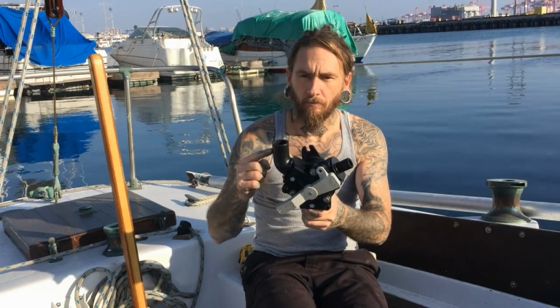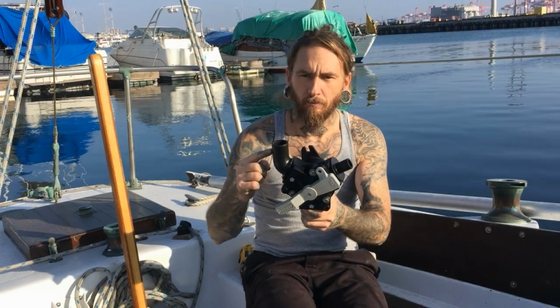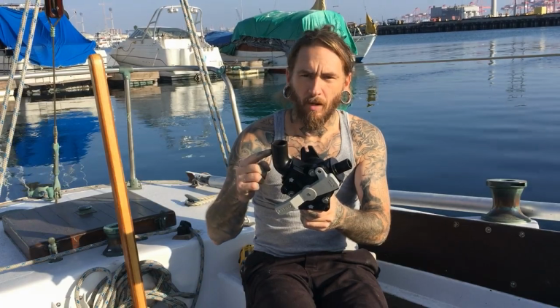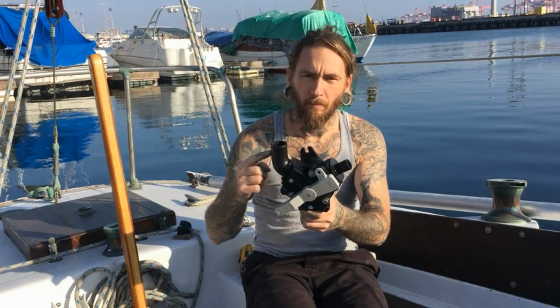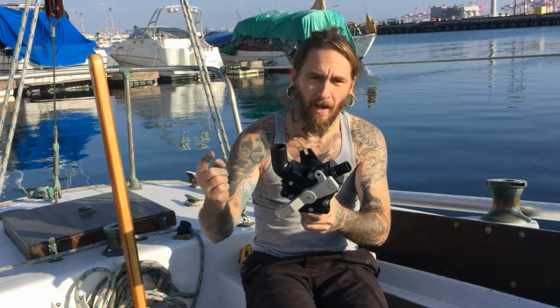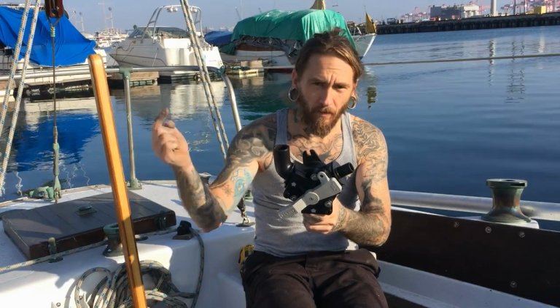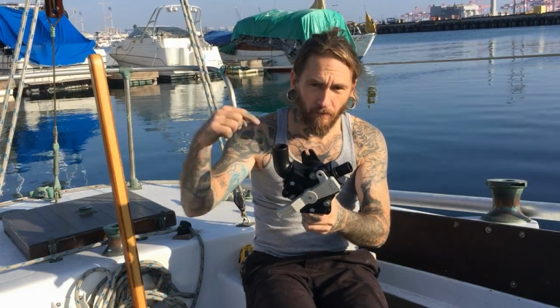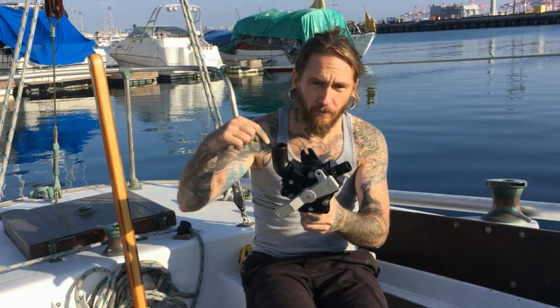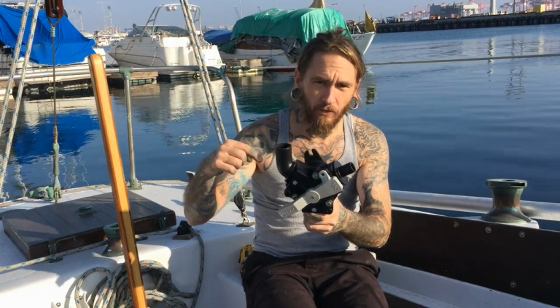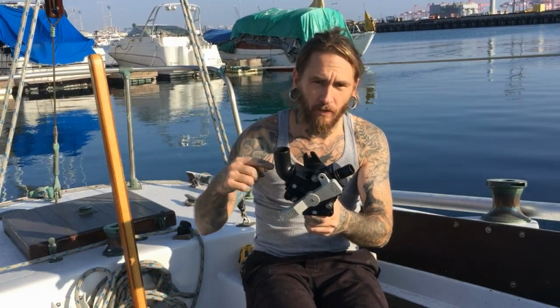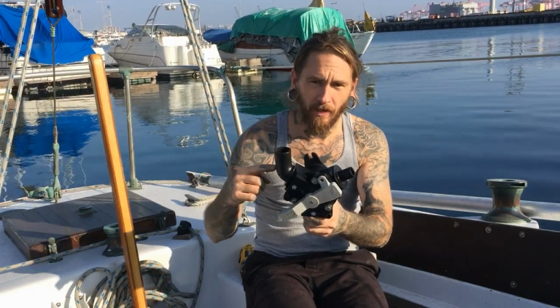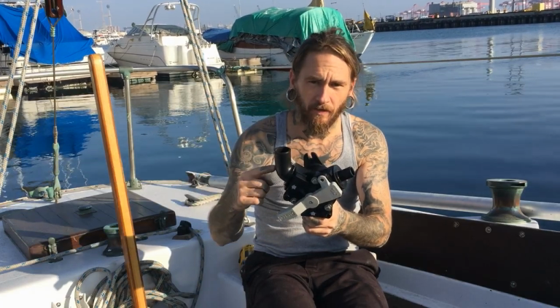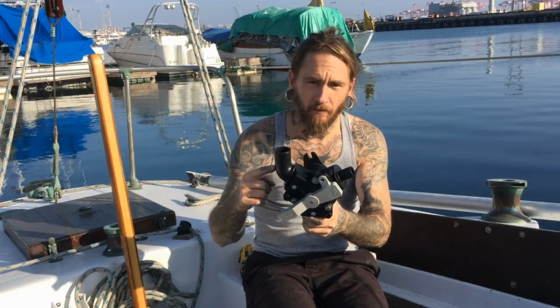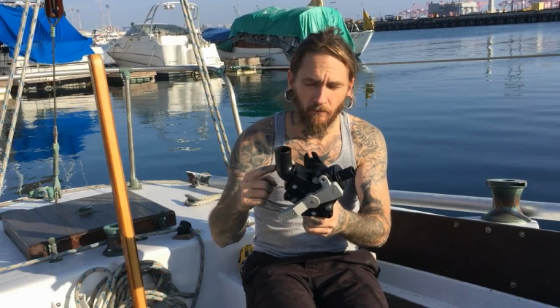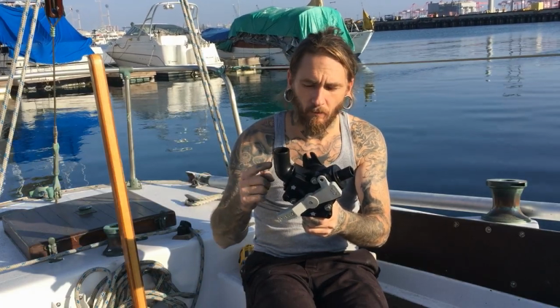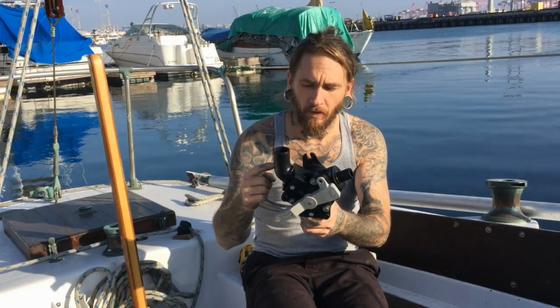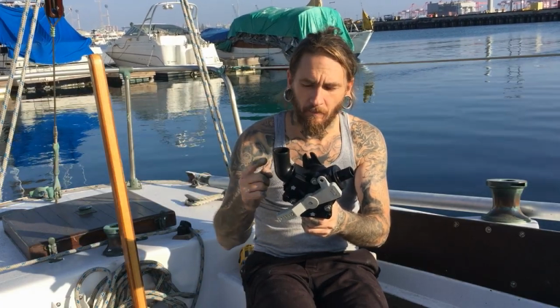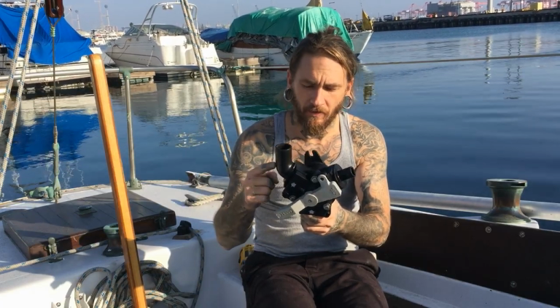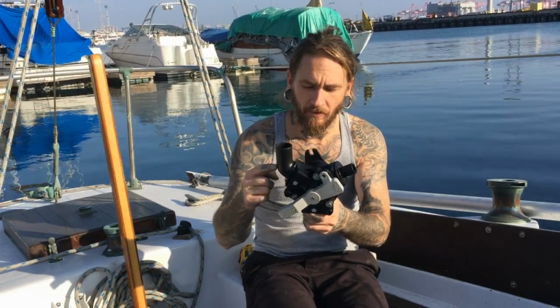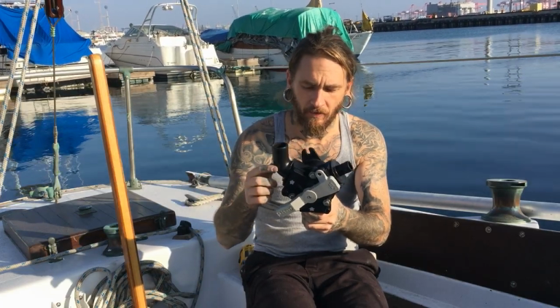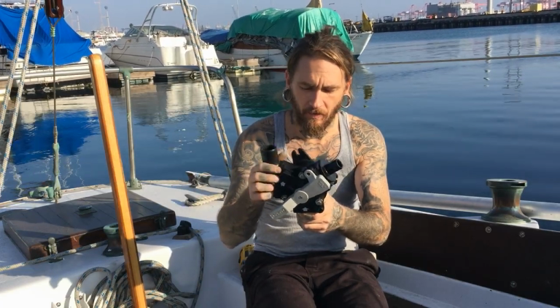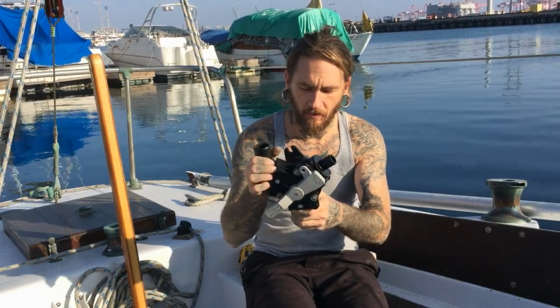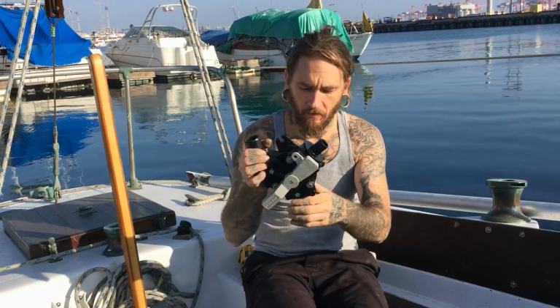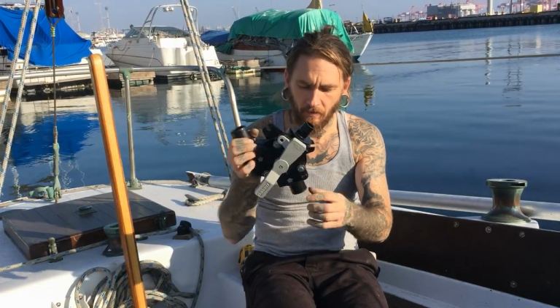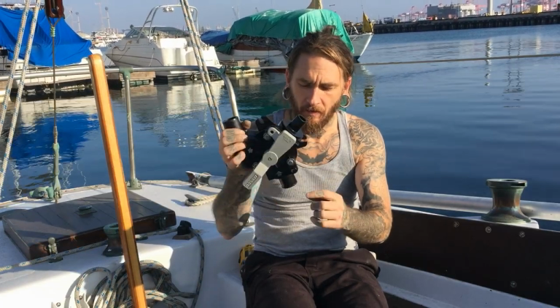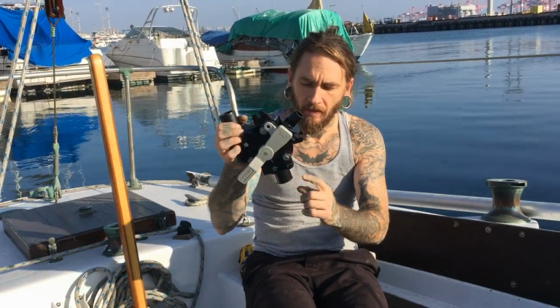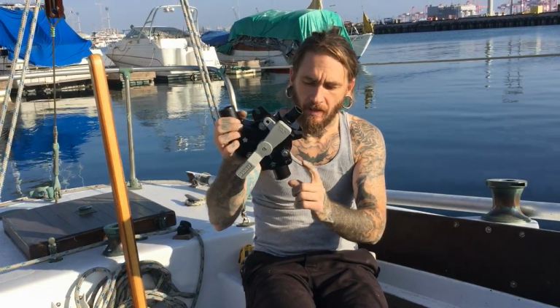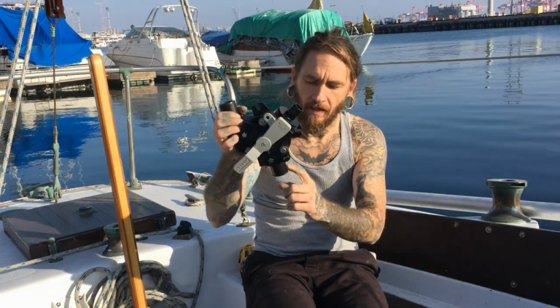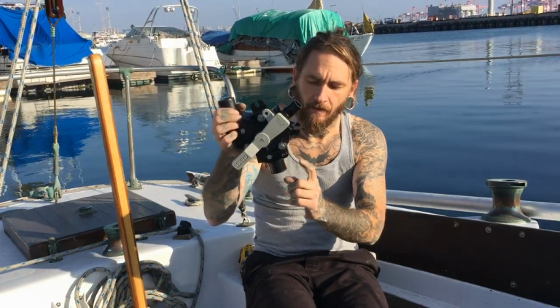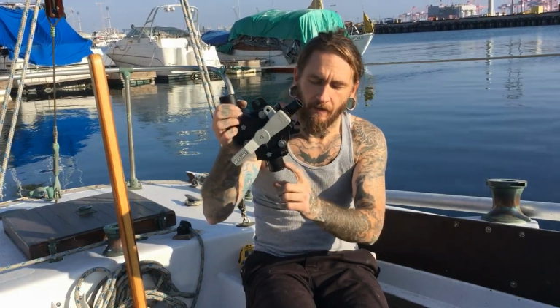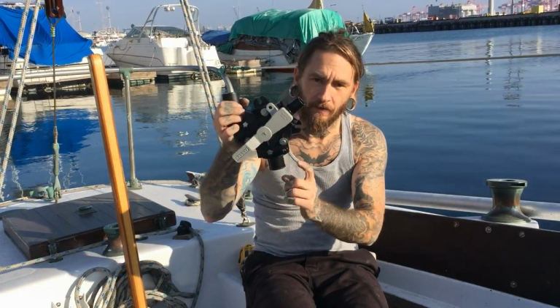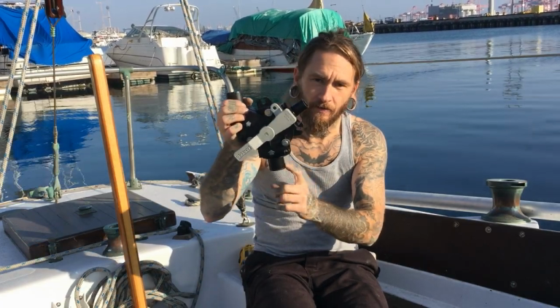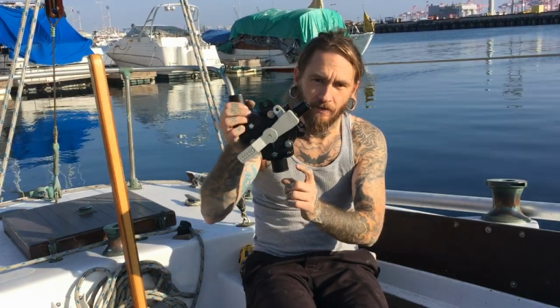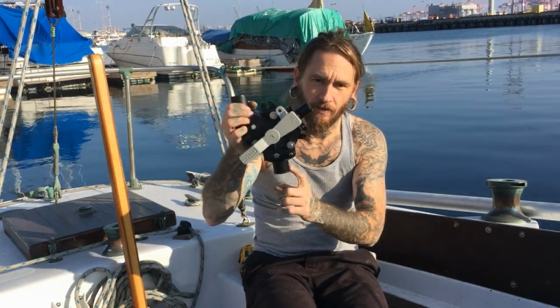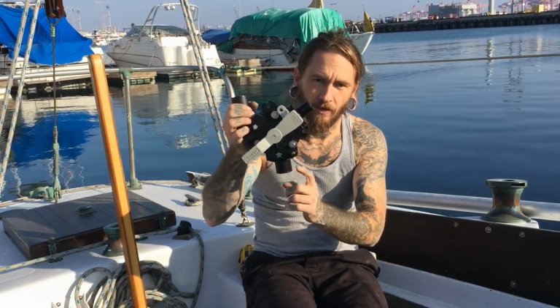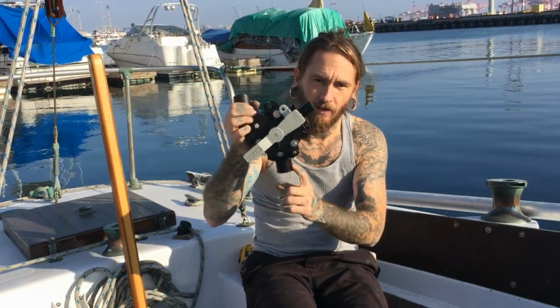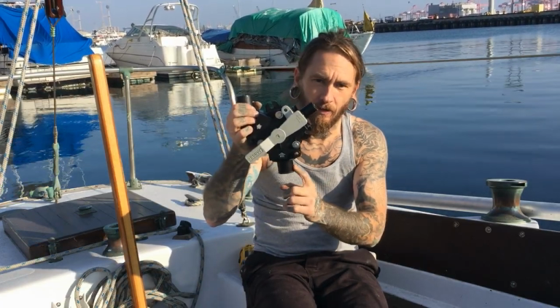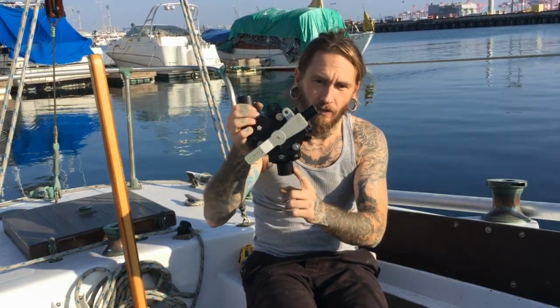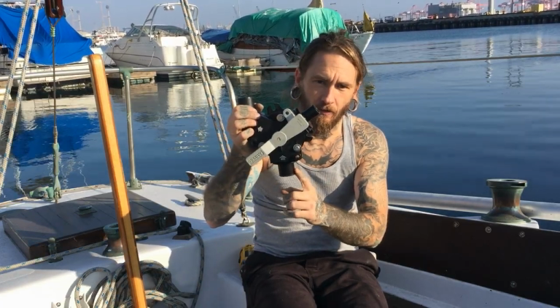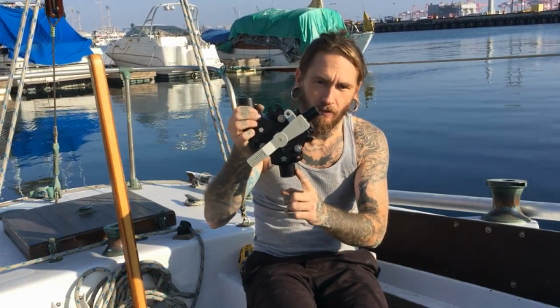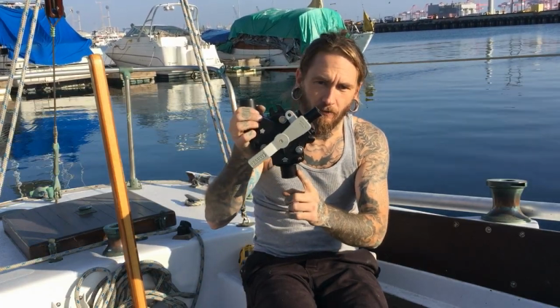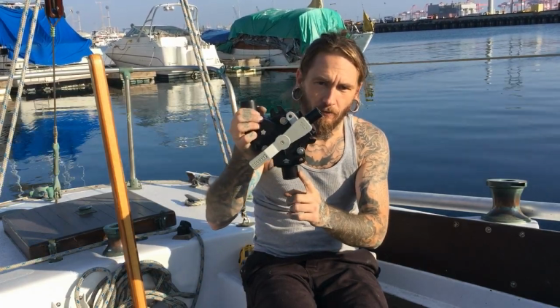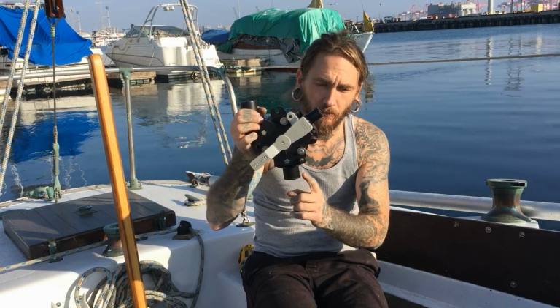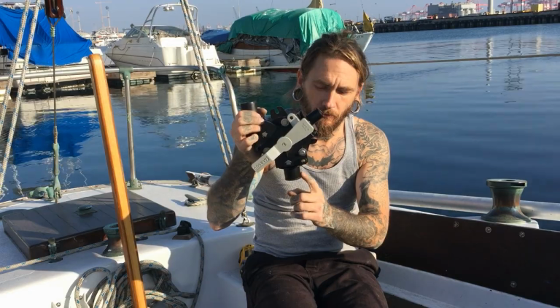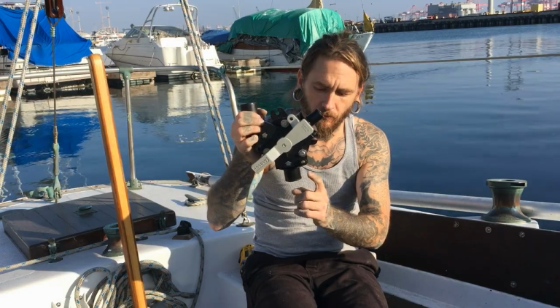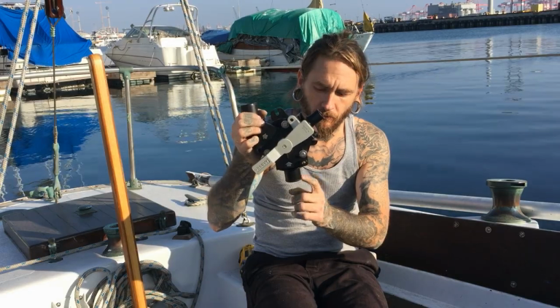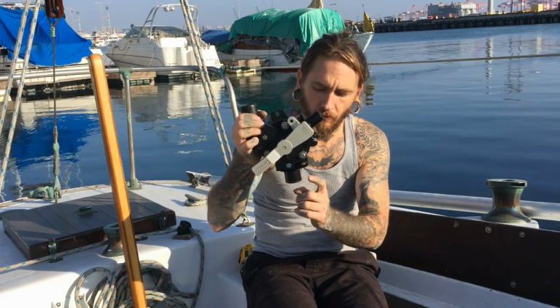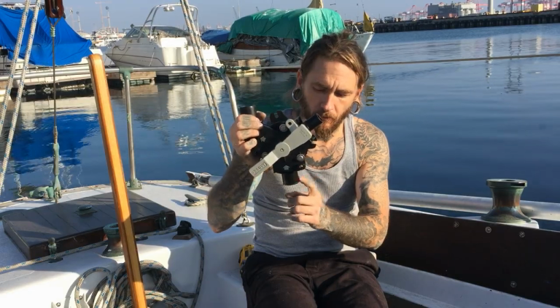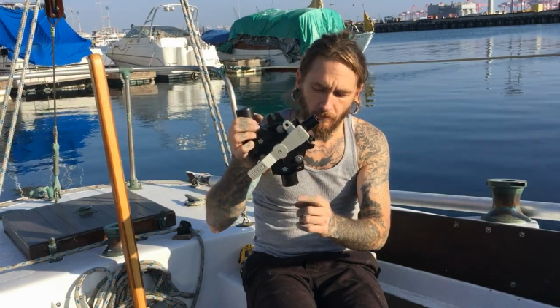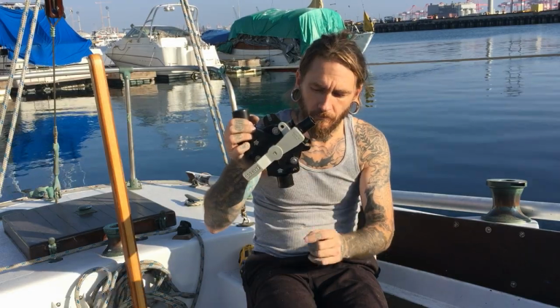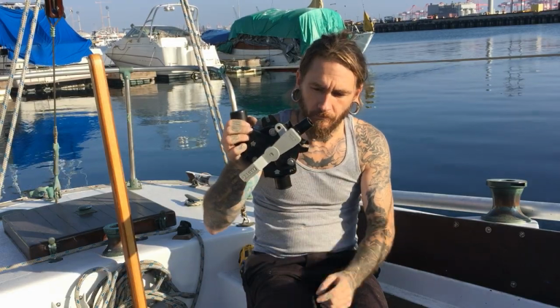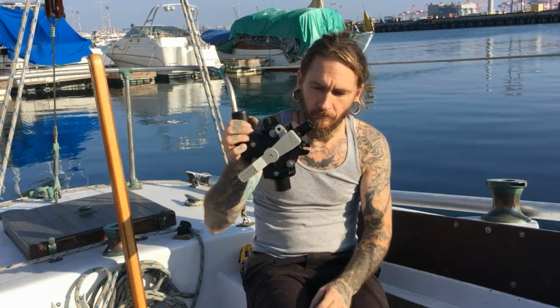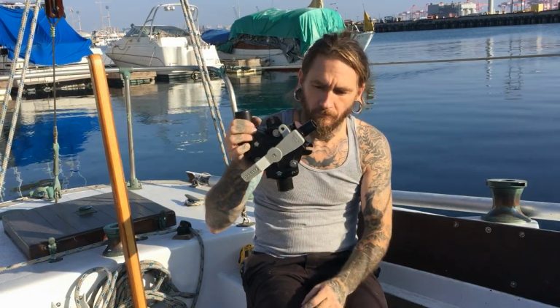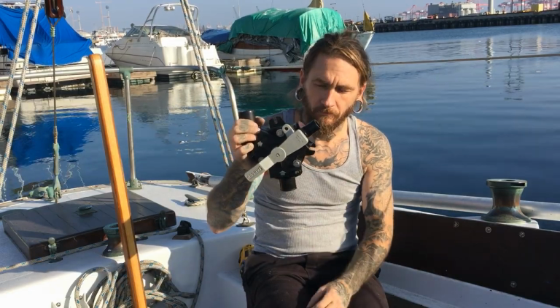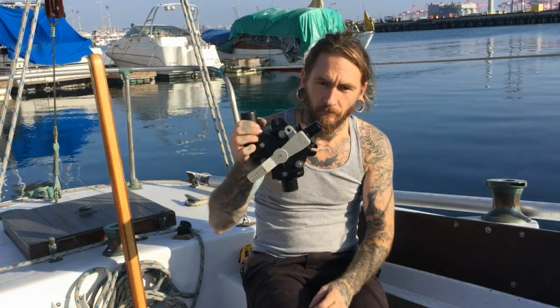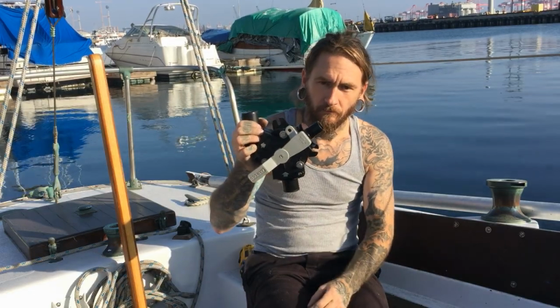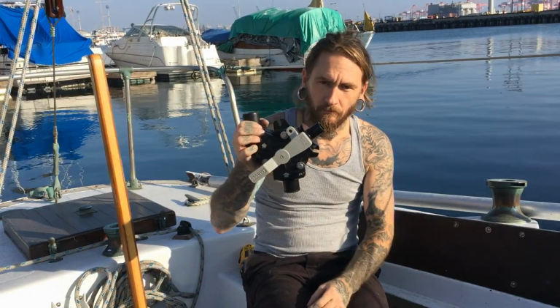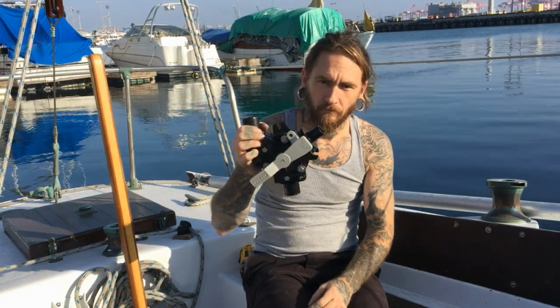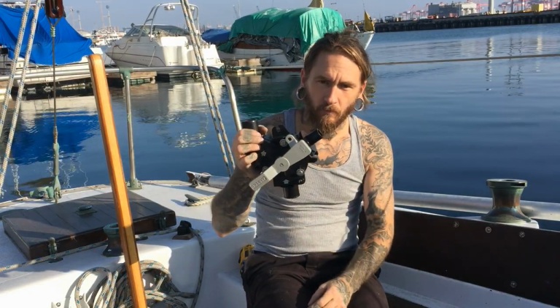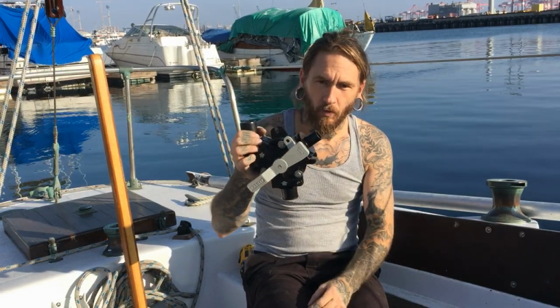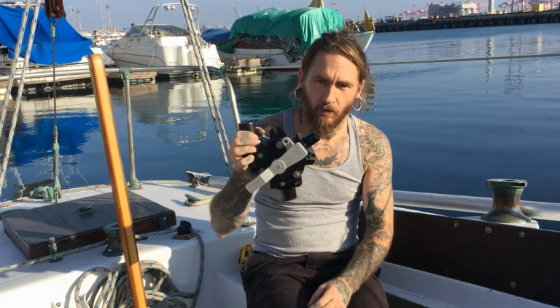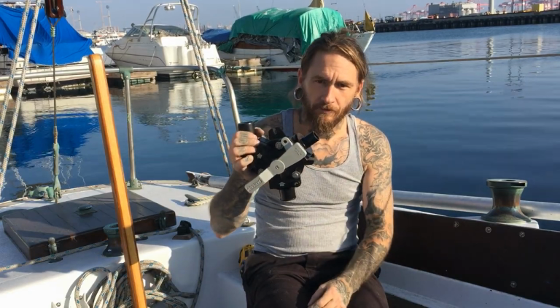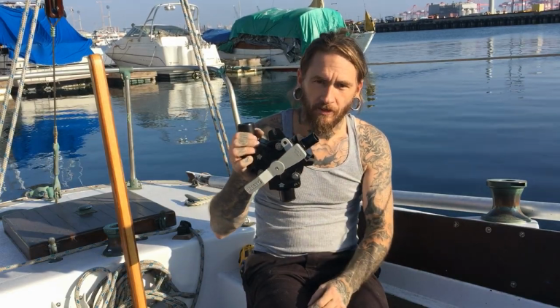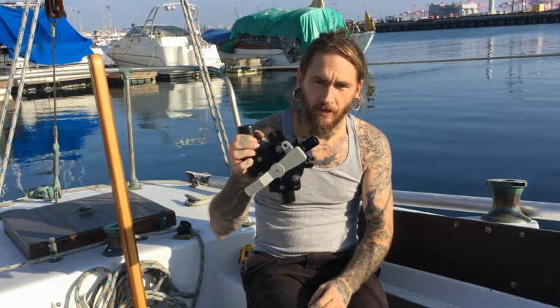Pump out straight when I'm at sea, and then this is going to go to the through-hole. We're all set.